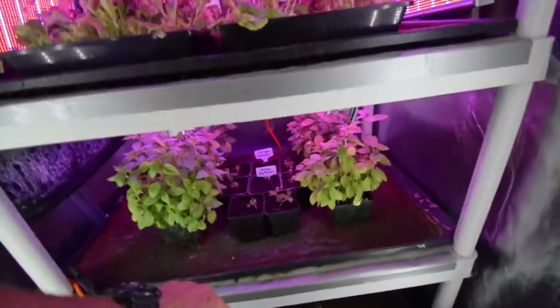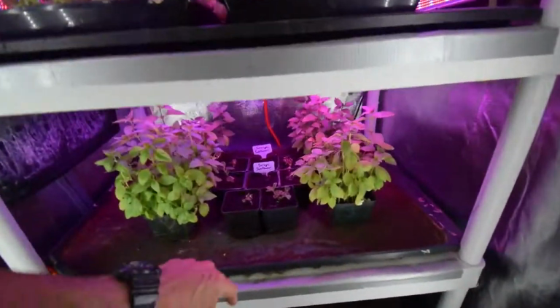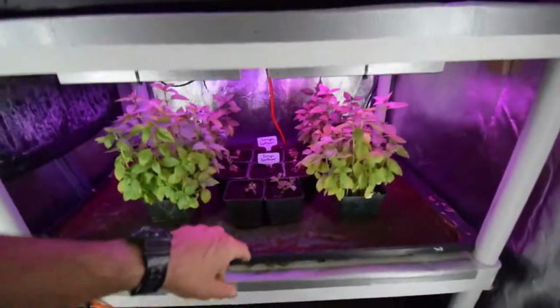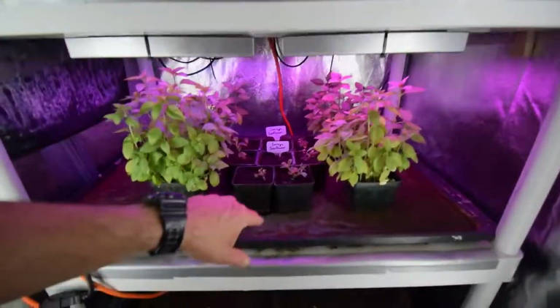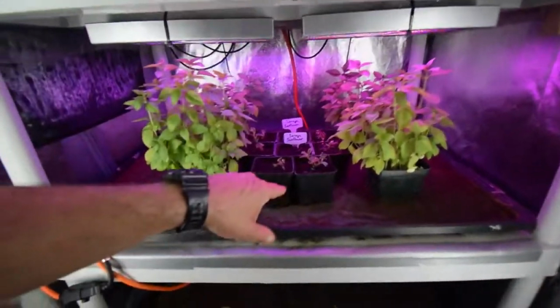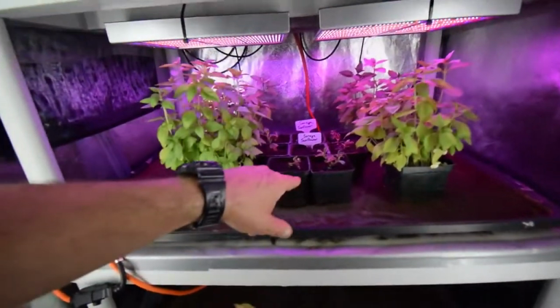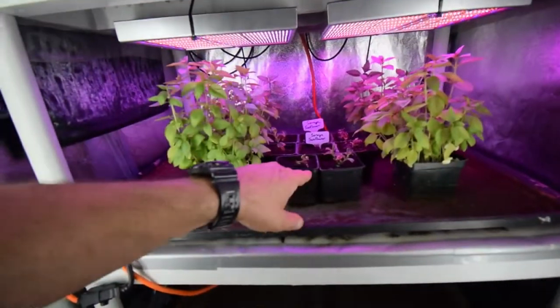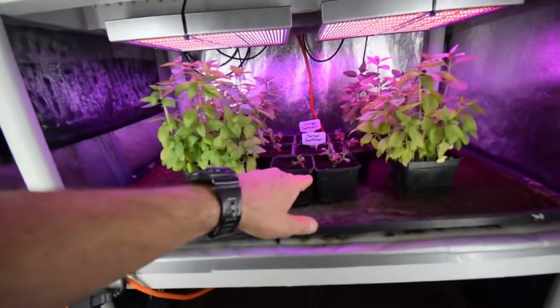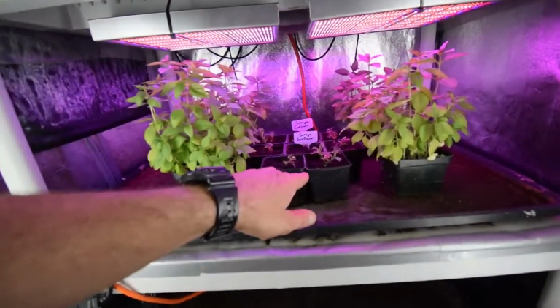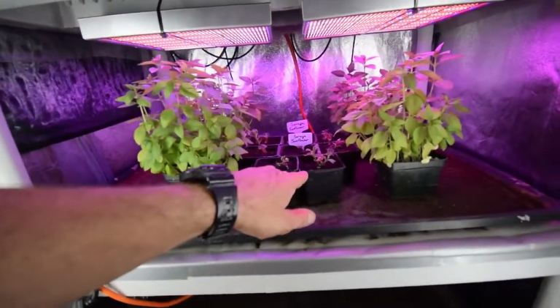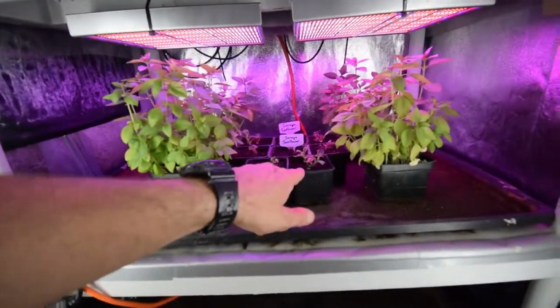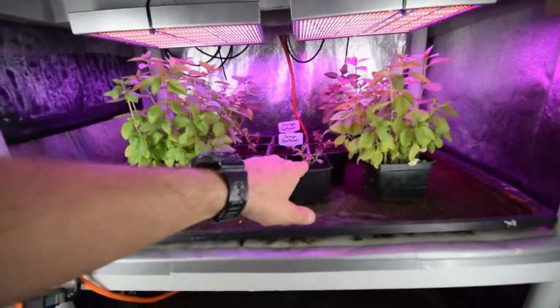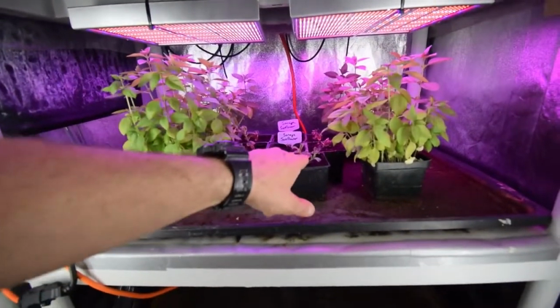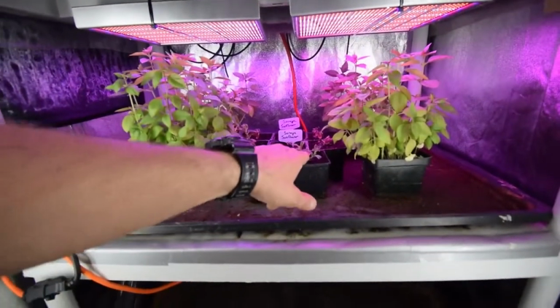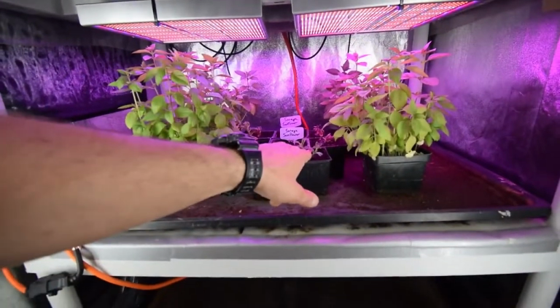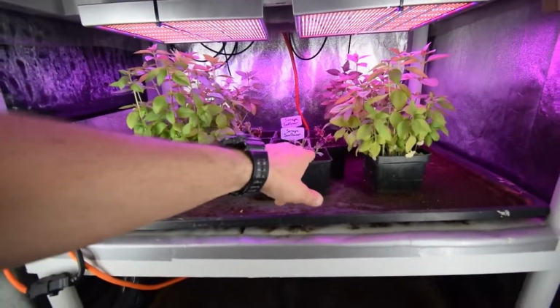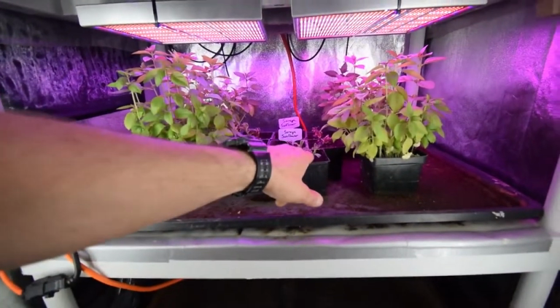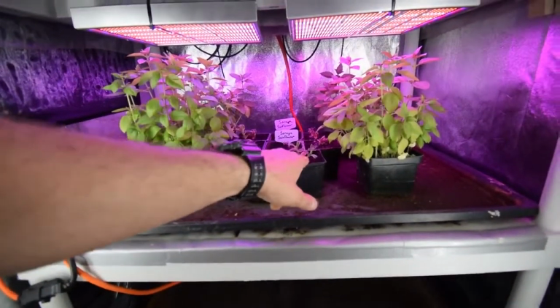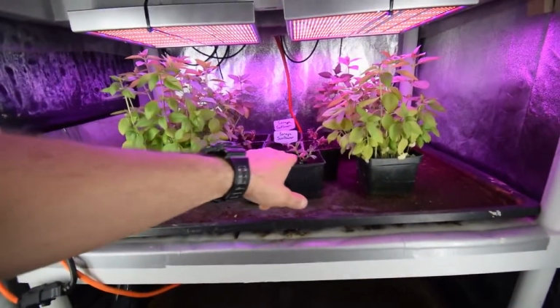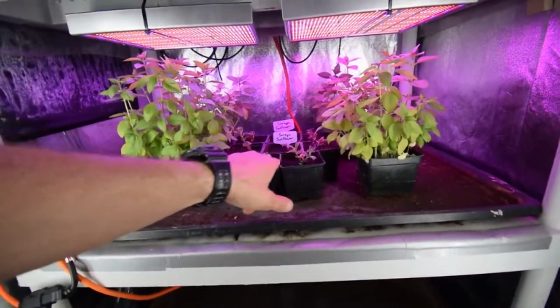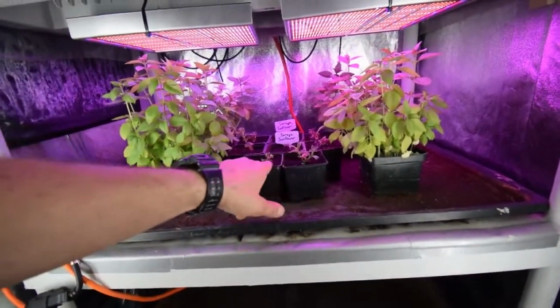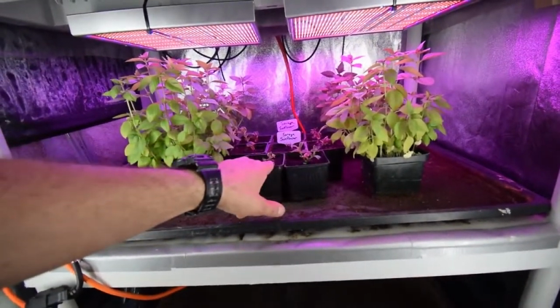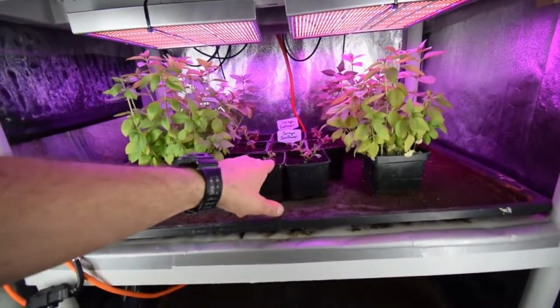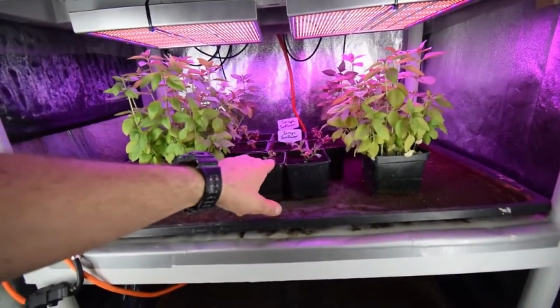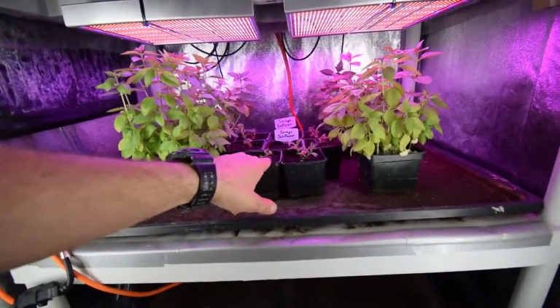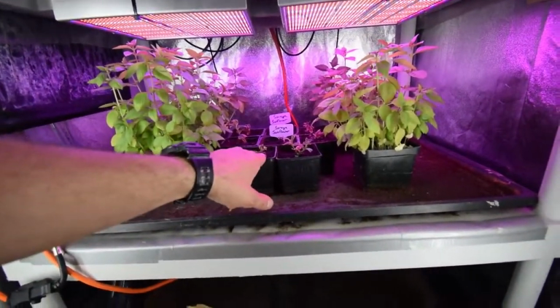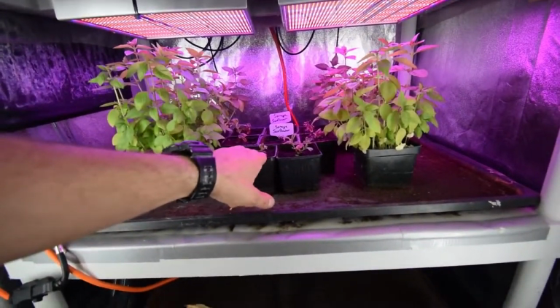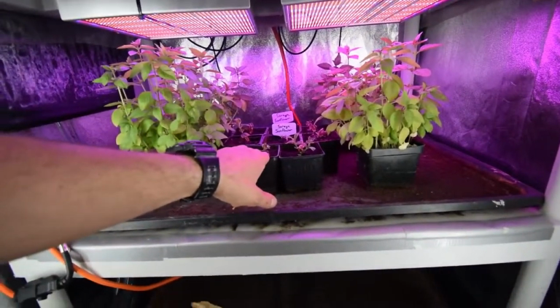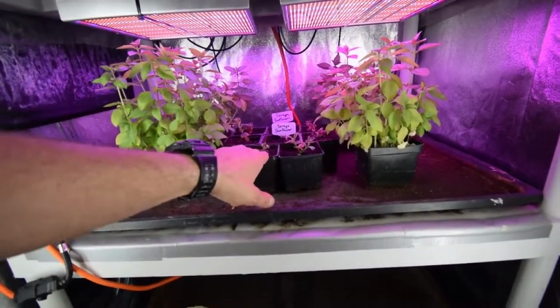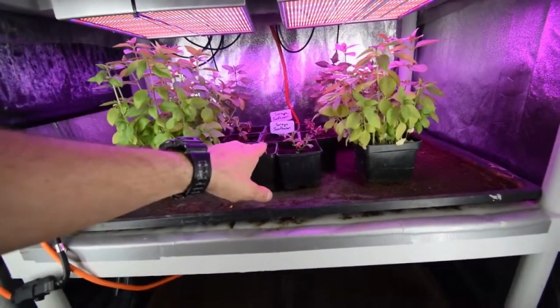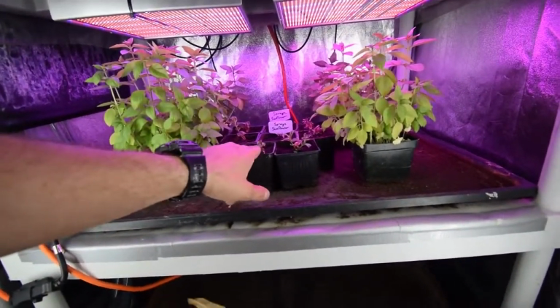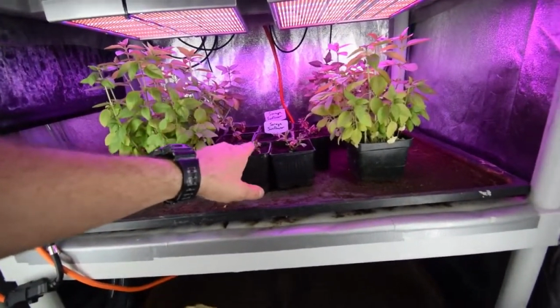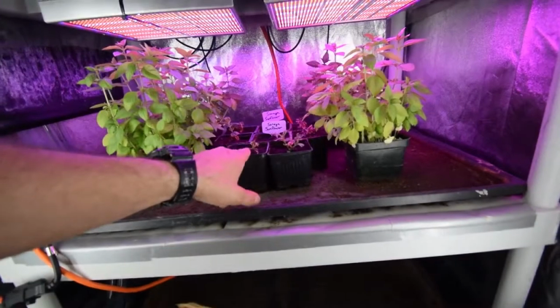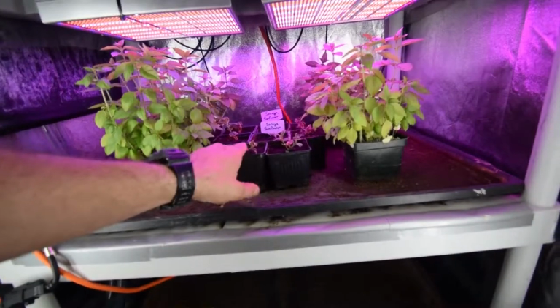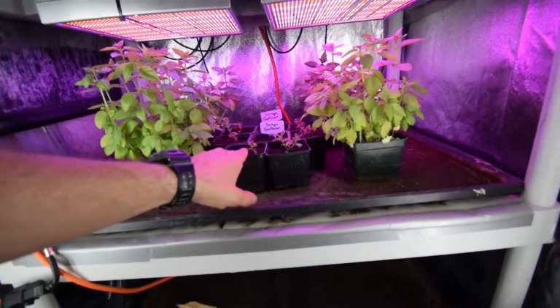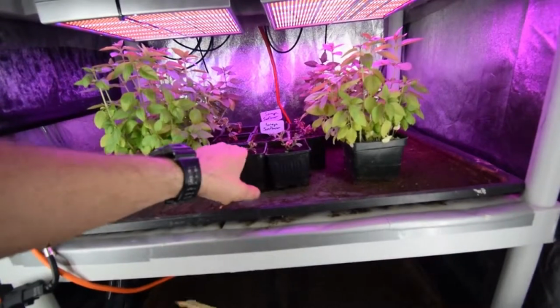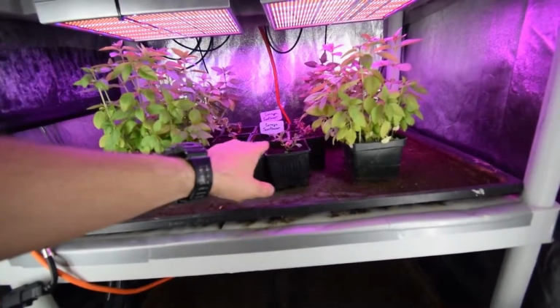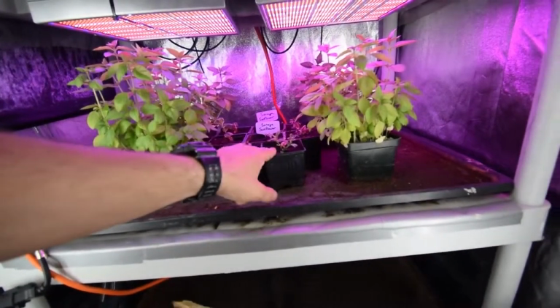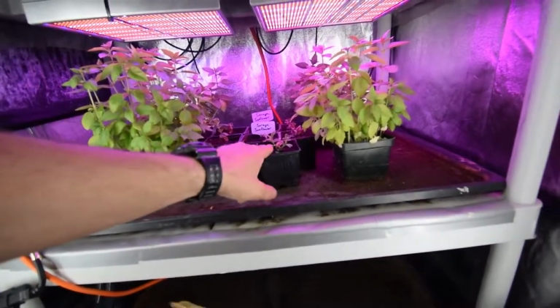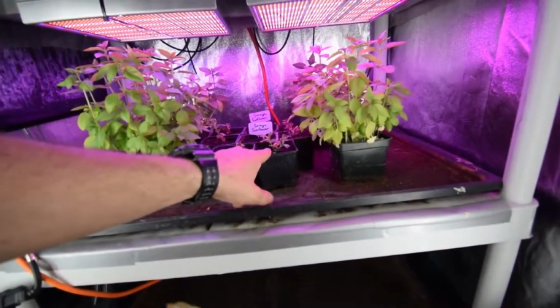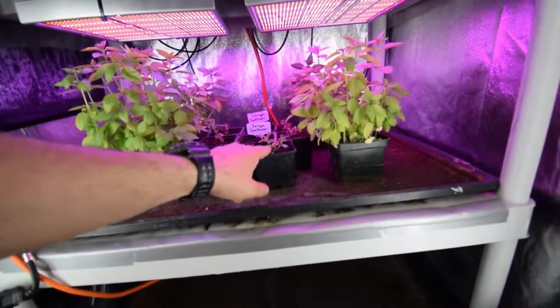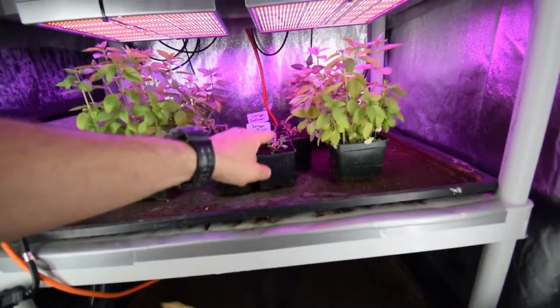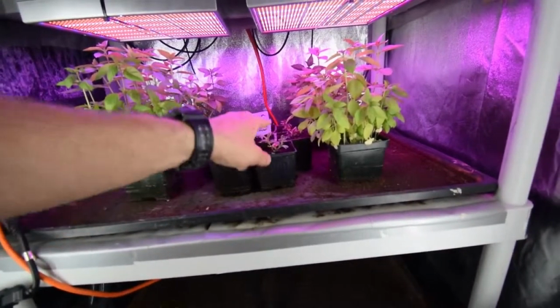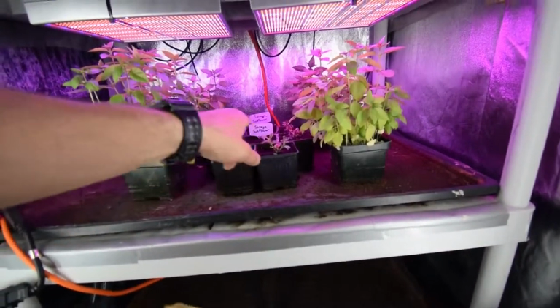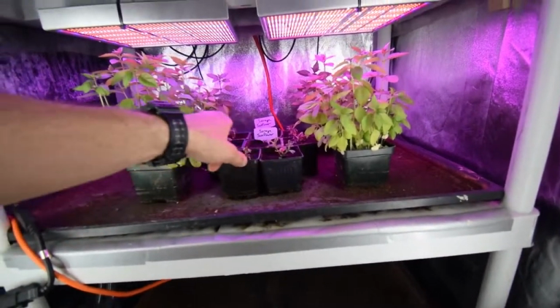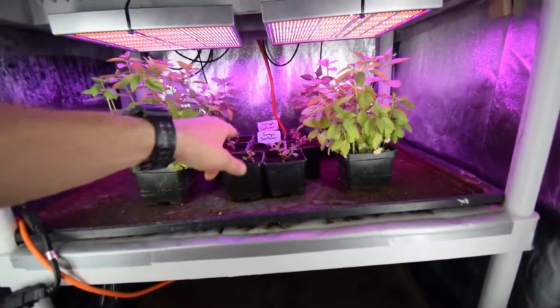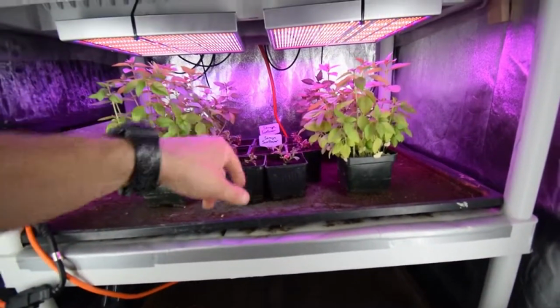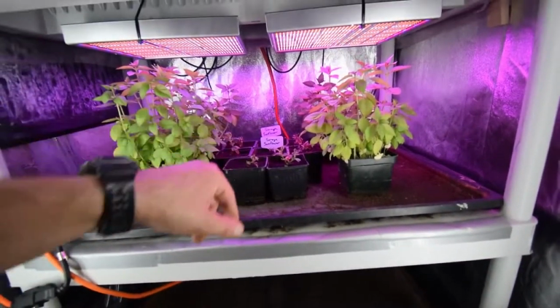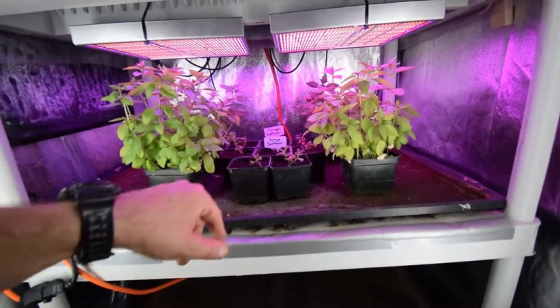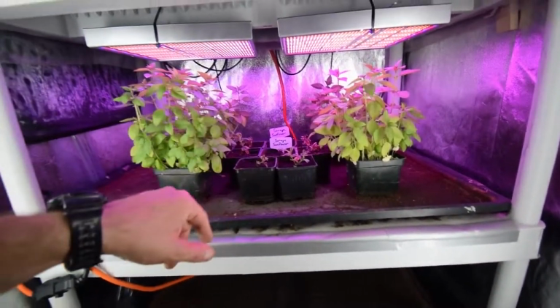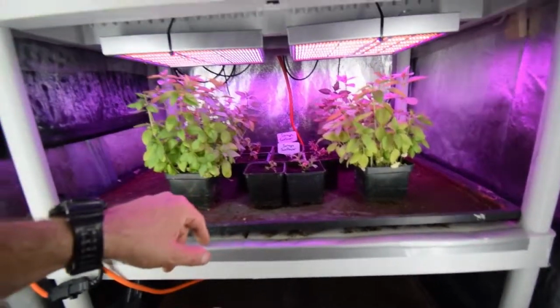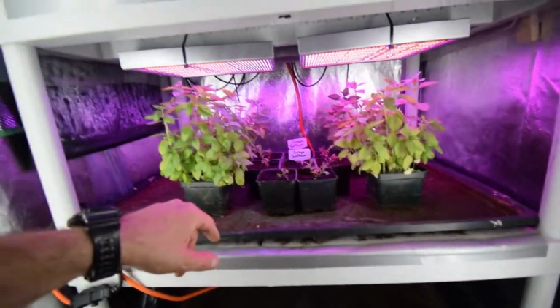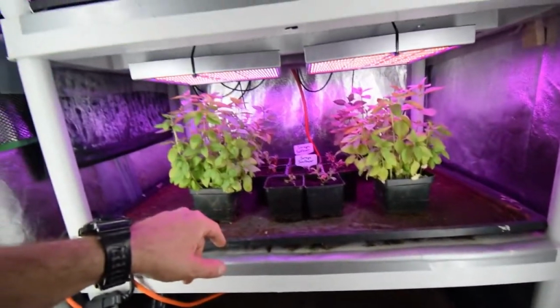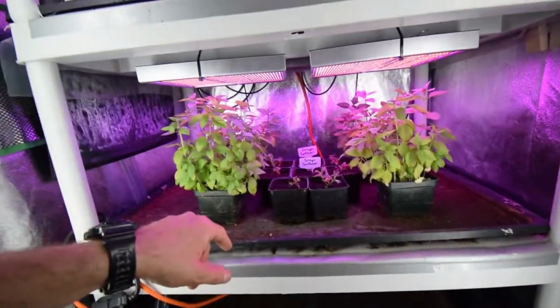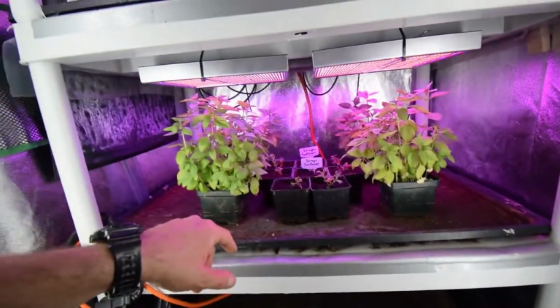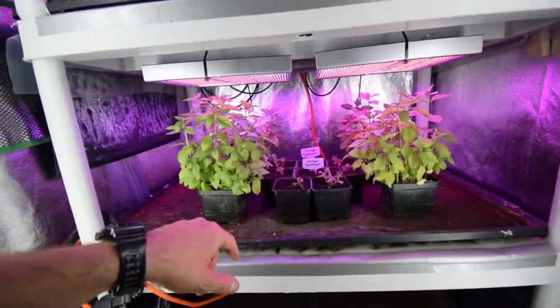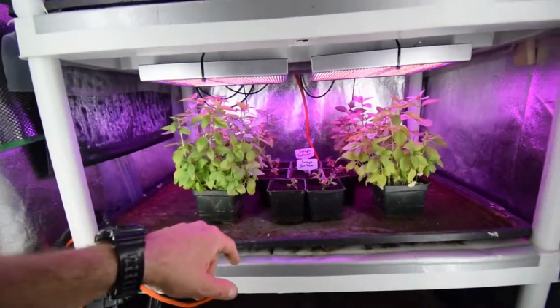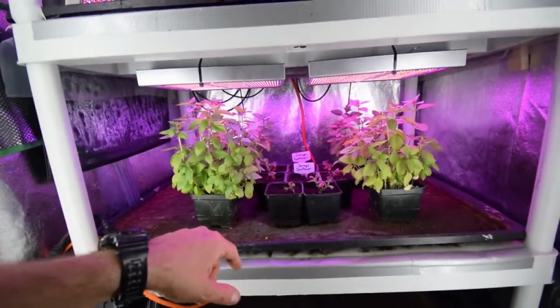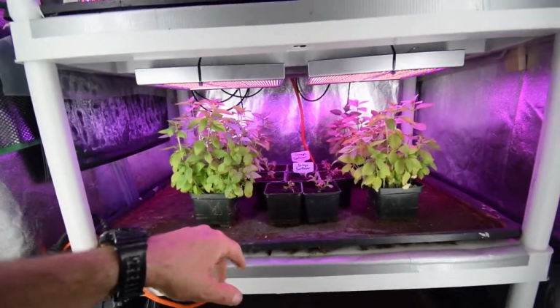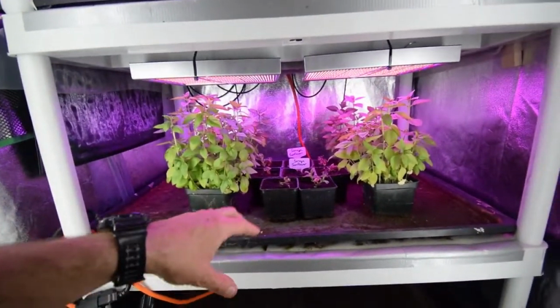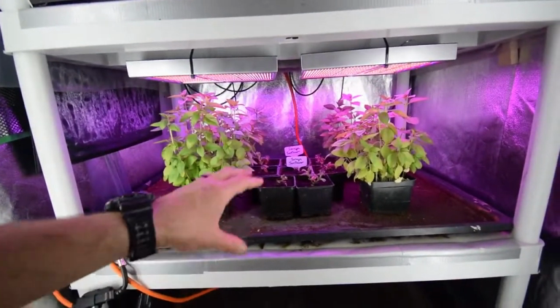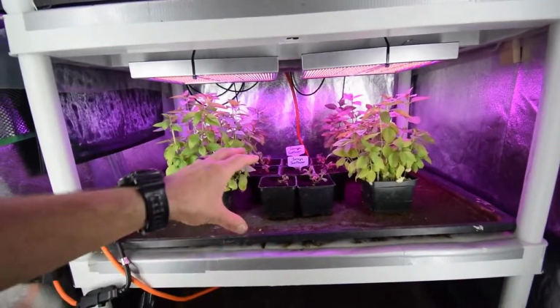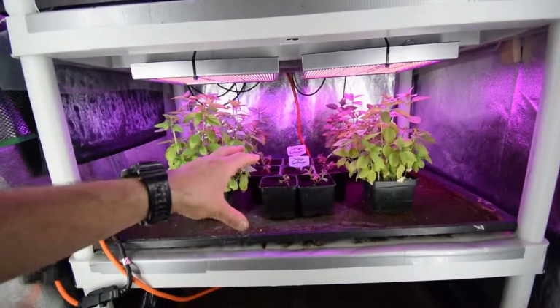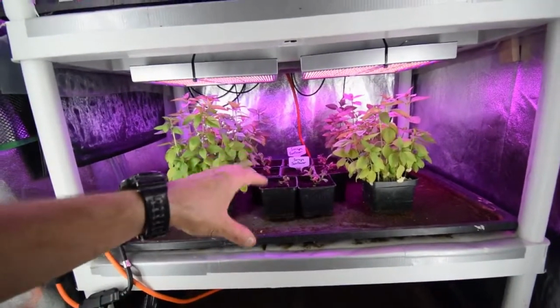I'm doing some plant propagation with my variegated regala. I wanted to grow a couple more of these and stick them out in our yard - they're a flowering bush.